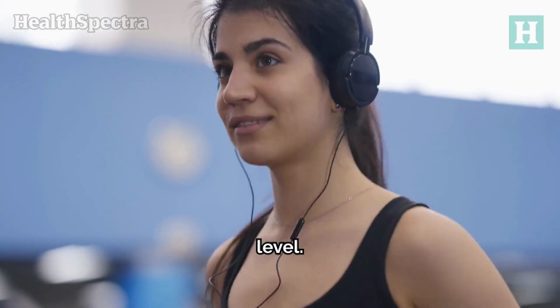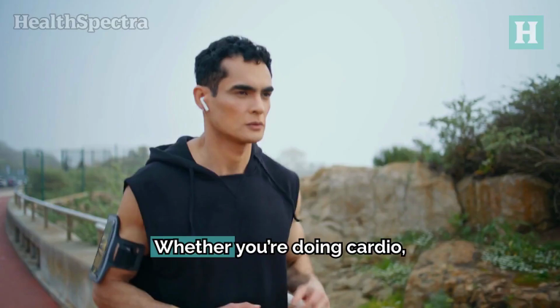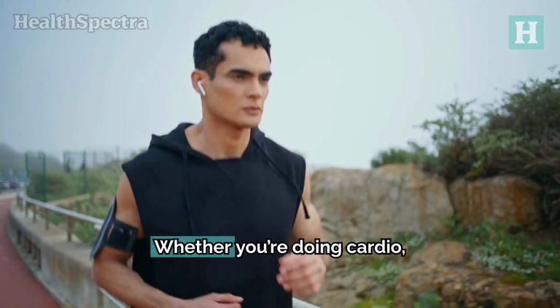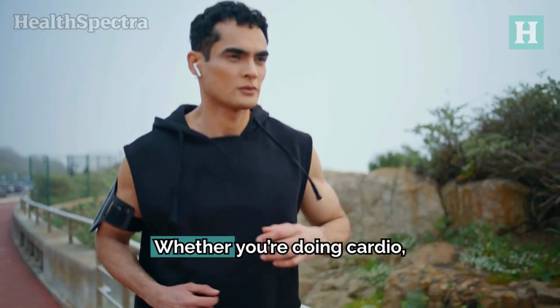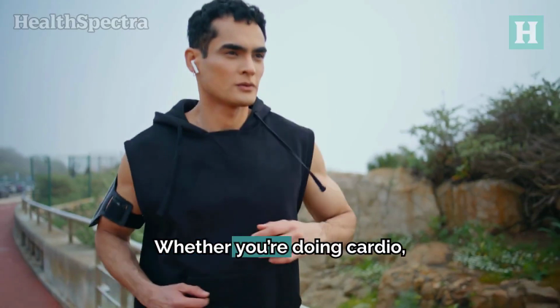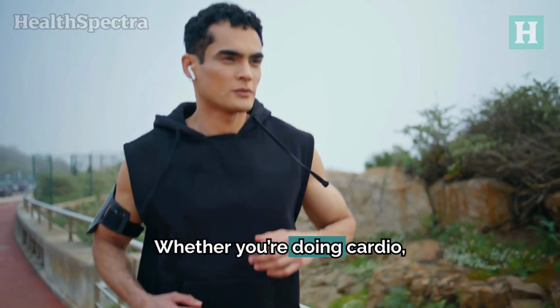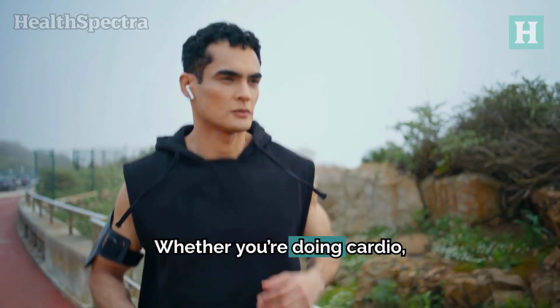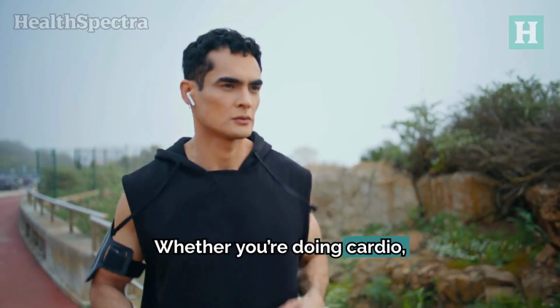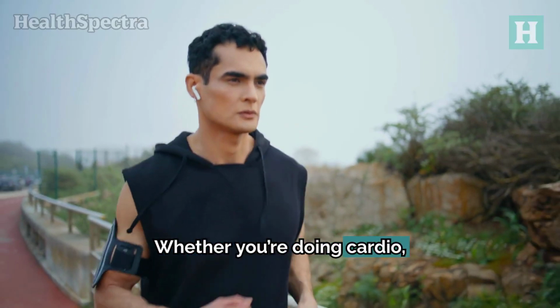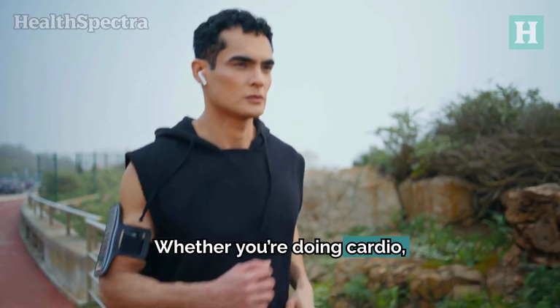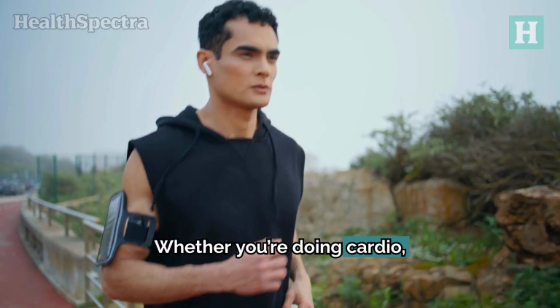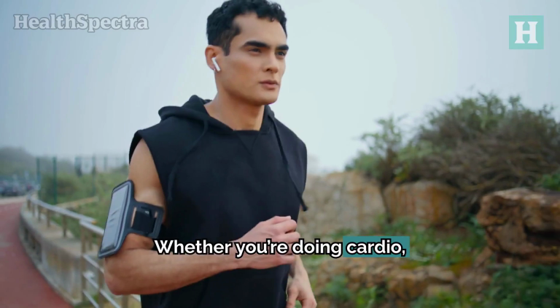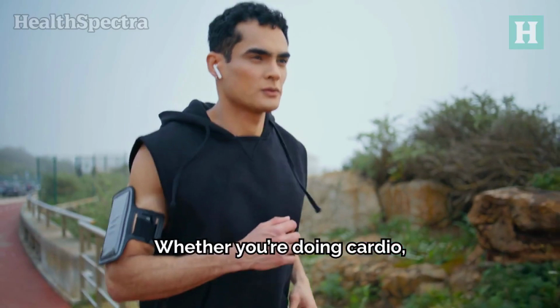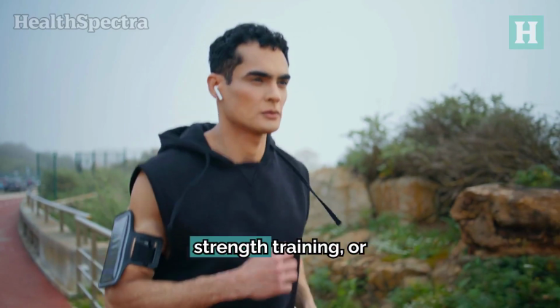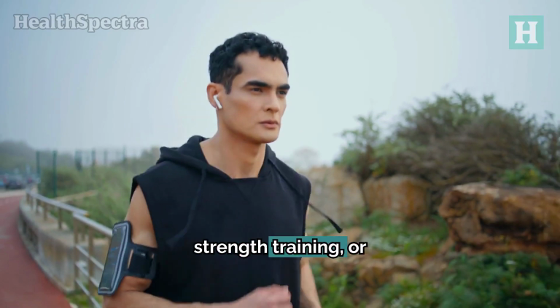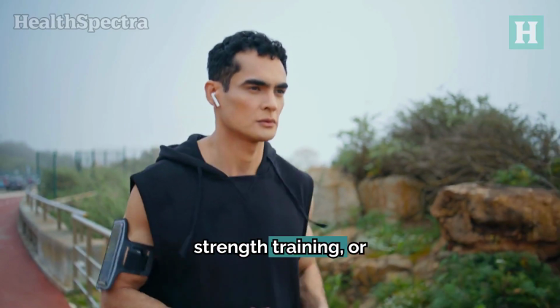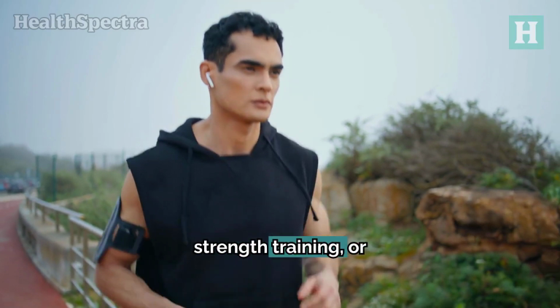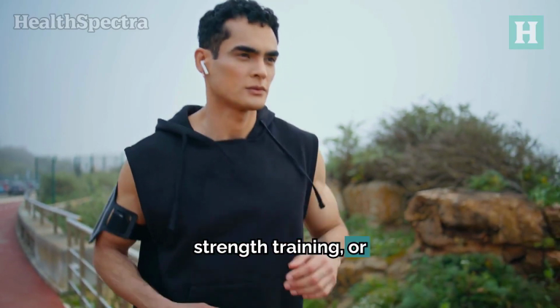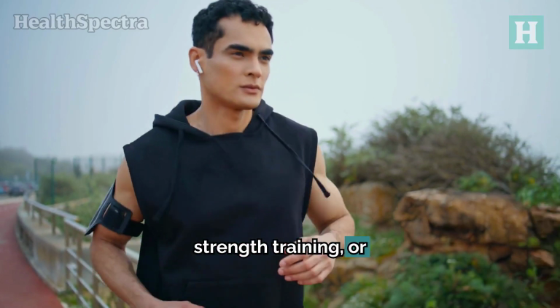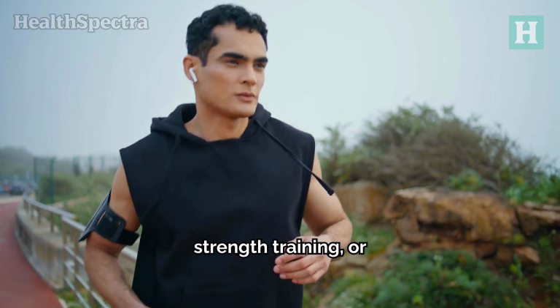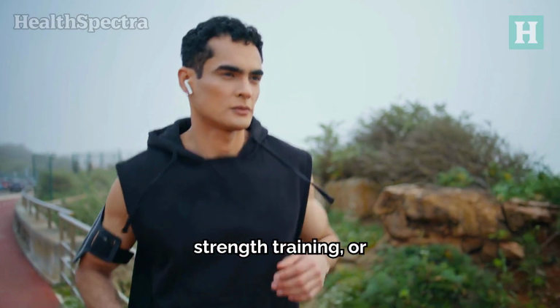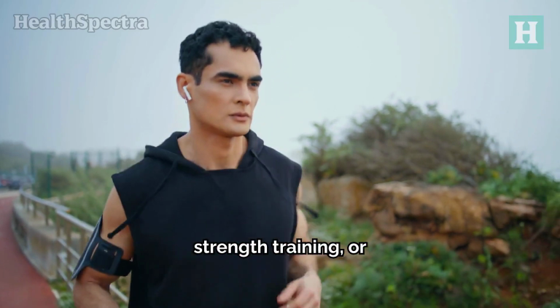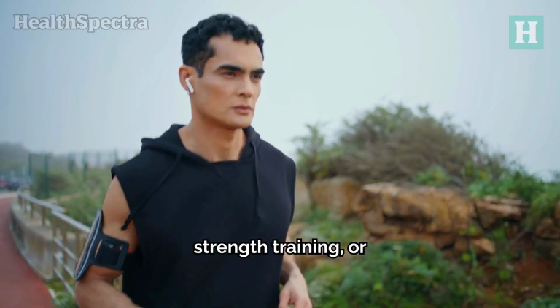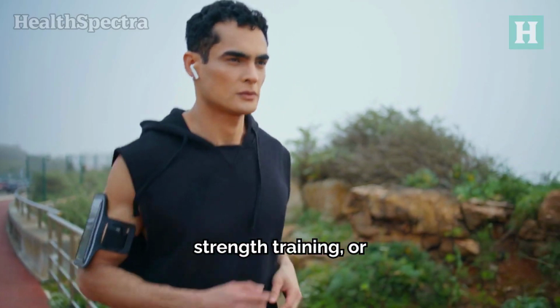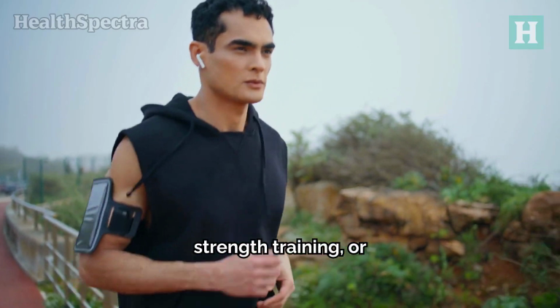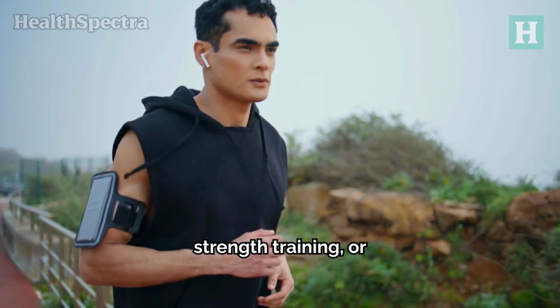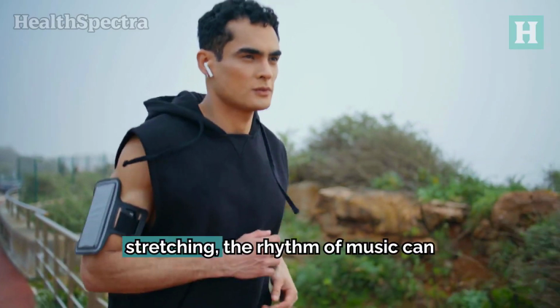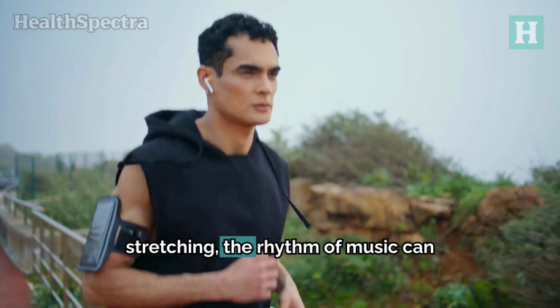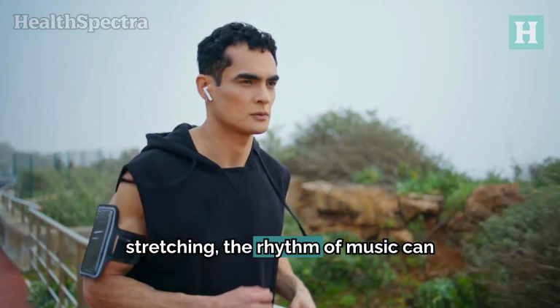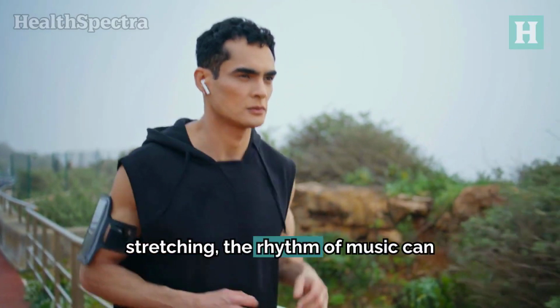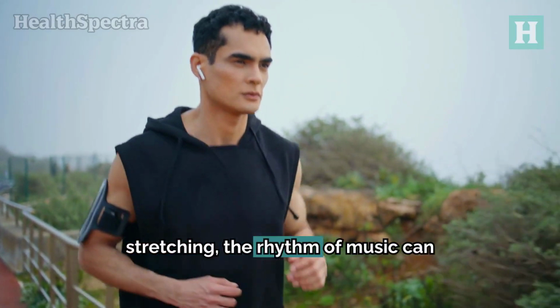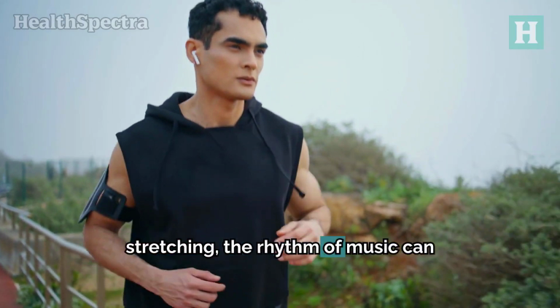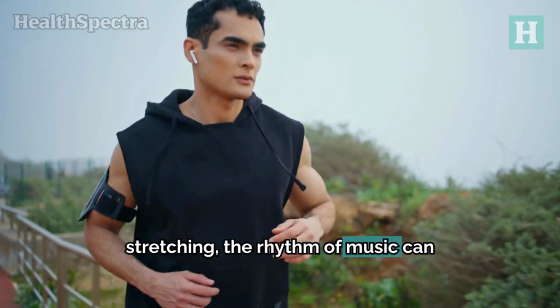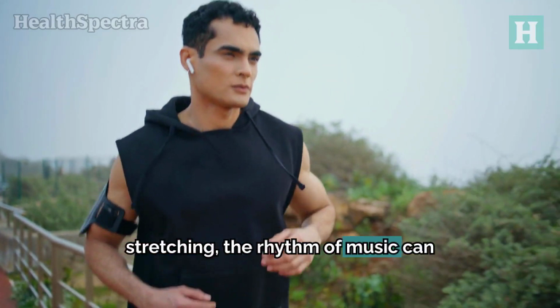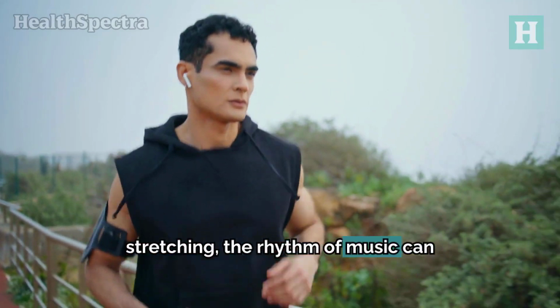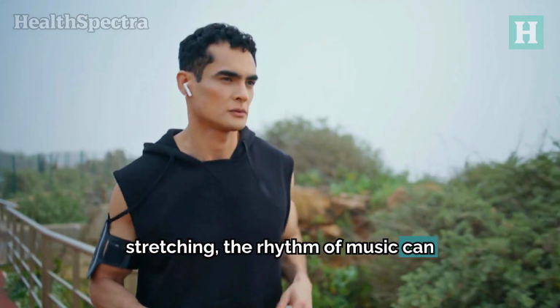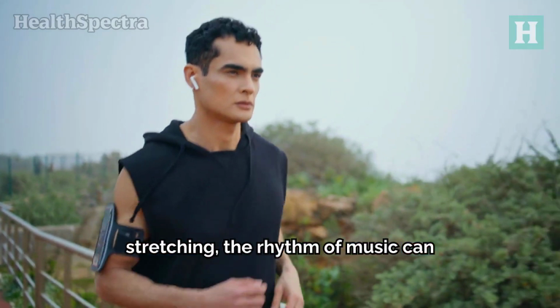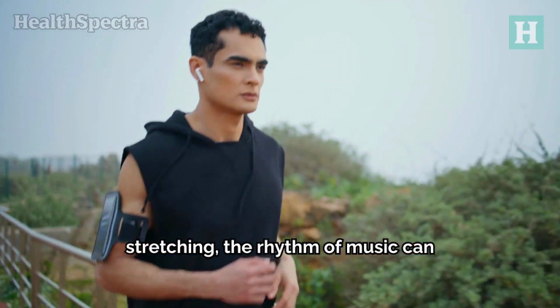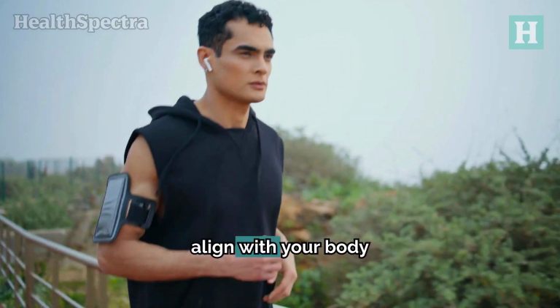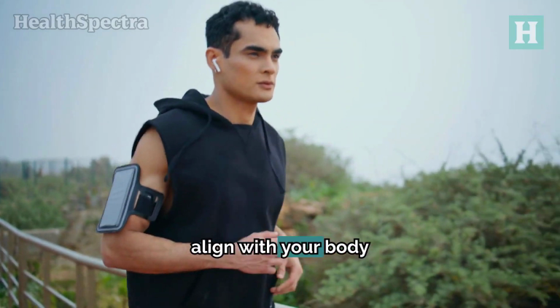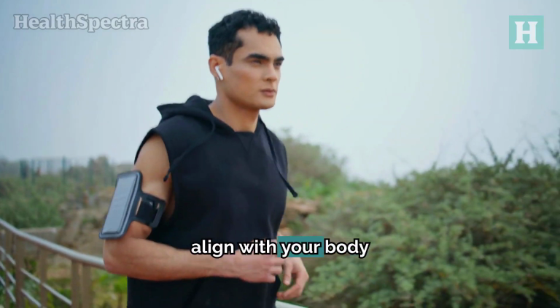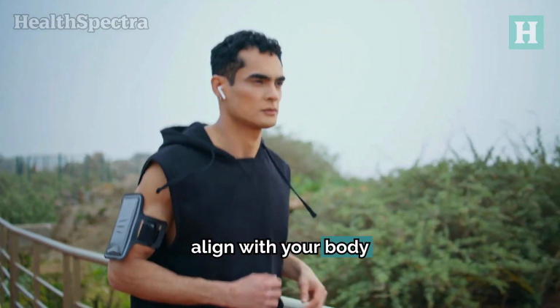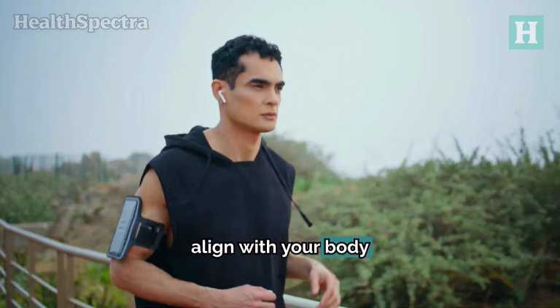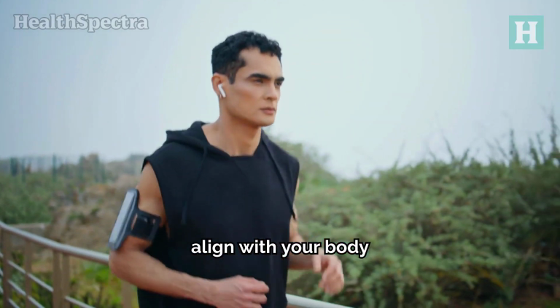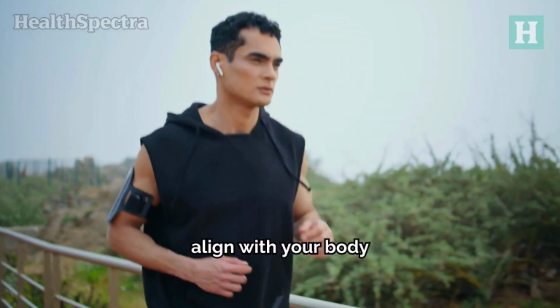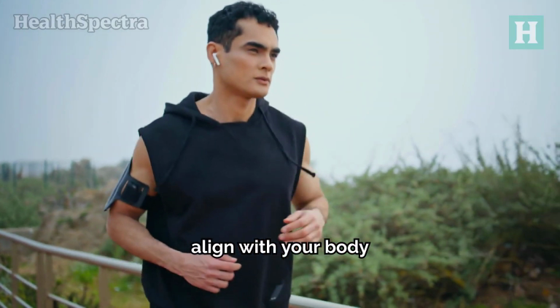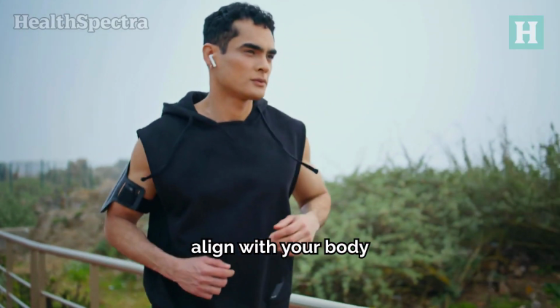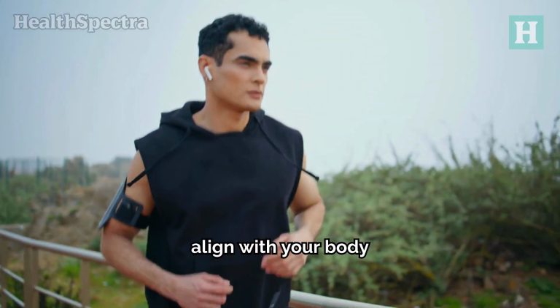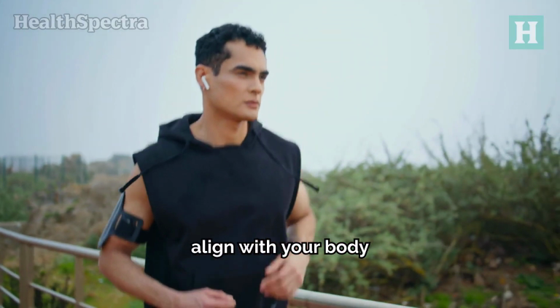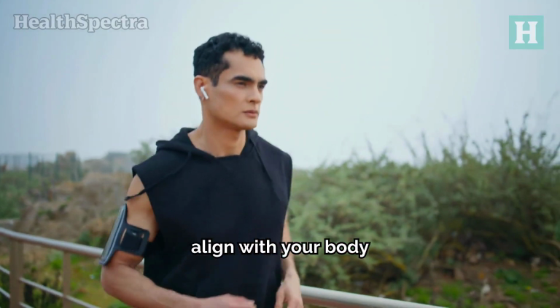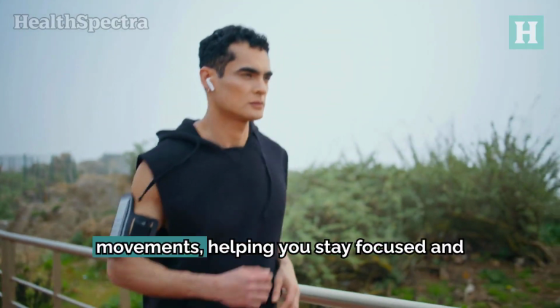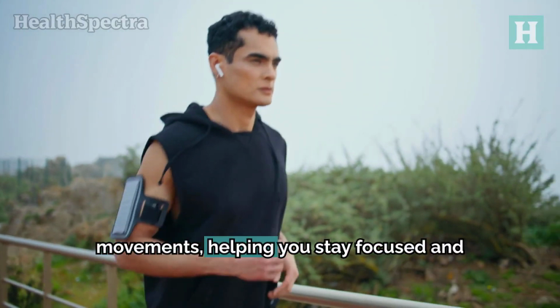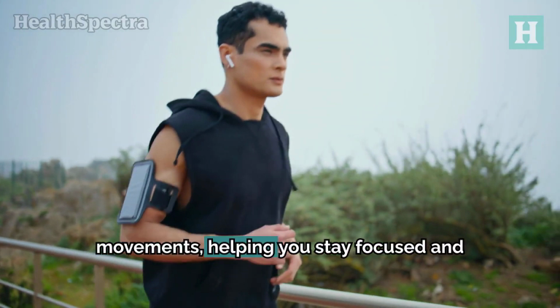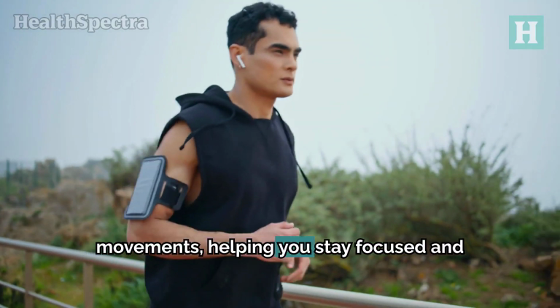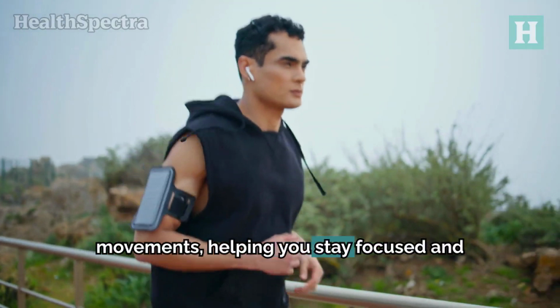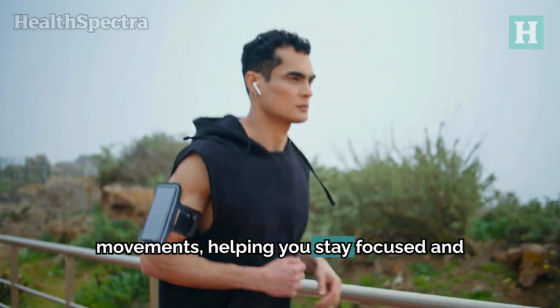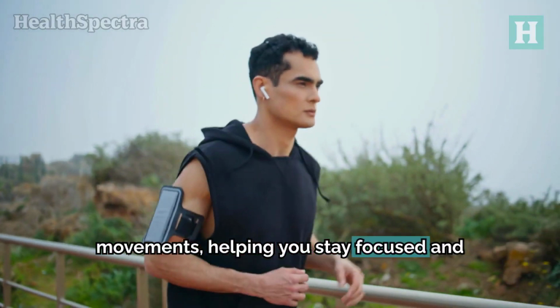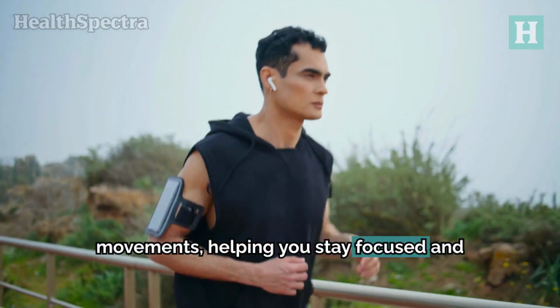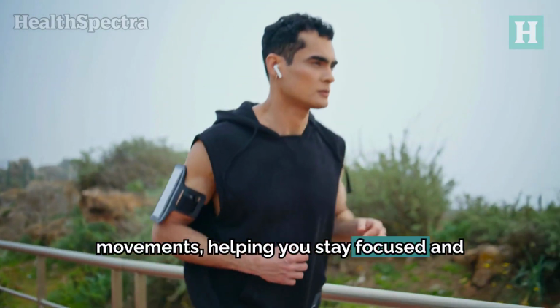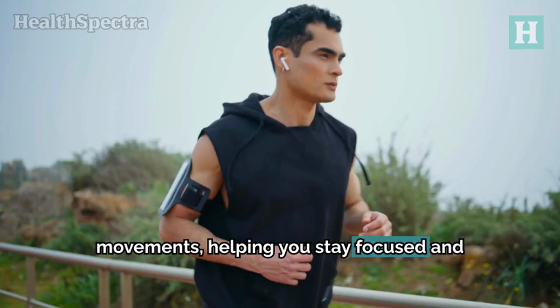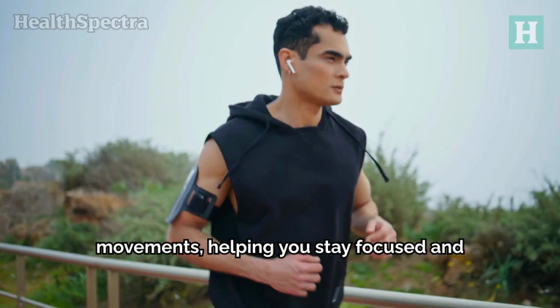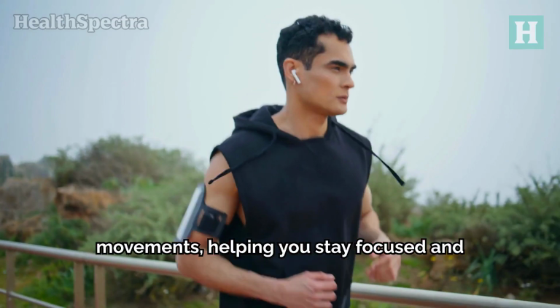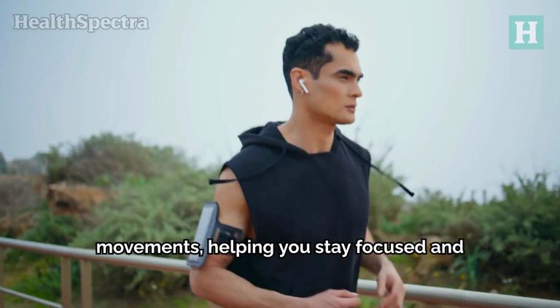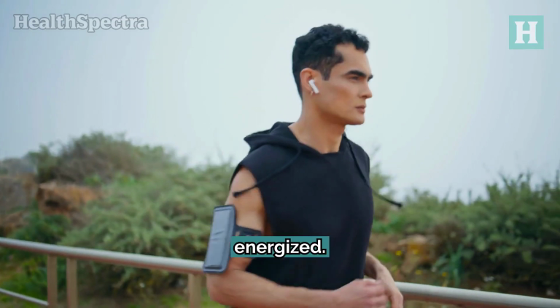Whether you're doing cardio, strength training, or stretching, the rhythm of music can align with your body movements, helping you stay focused and energized.